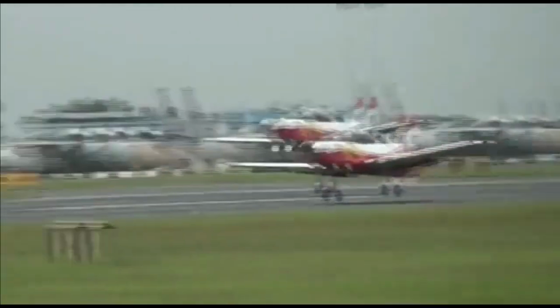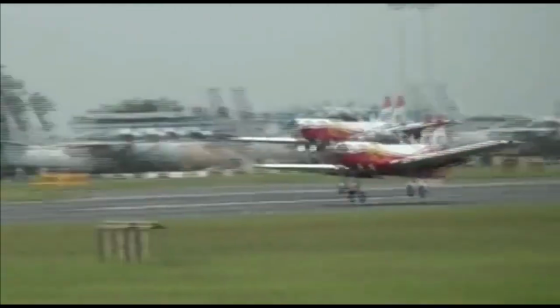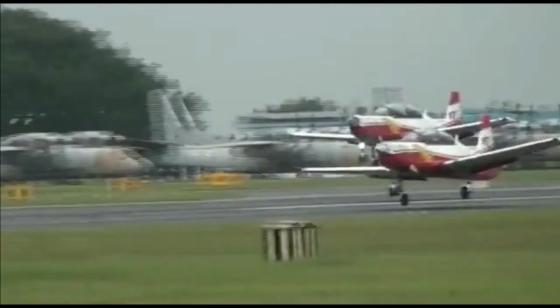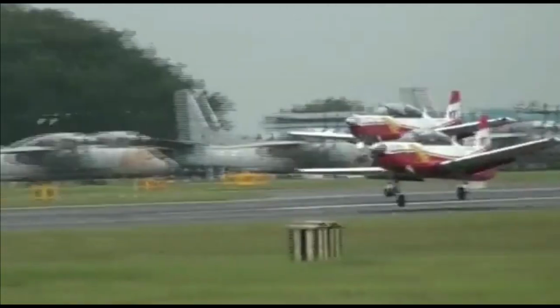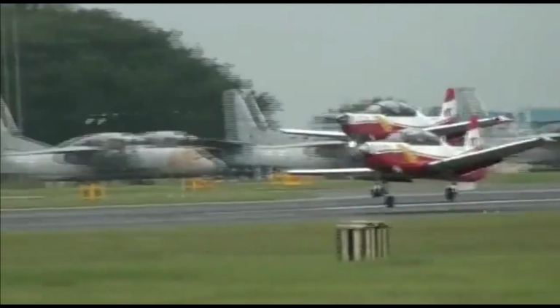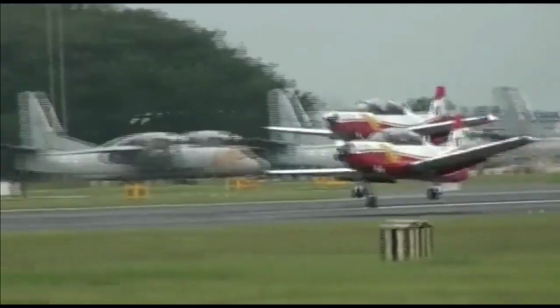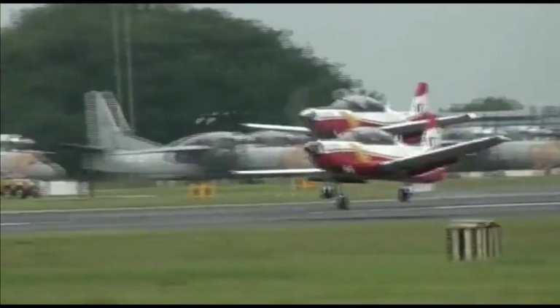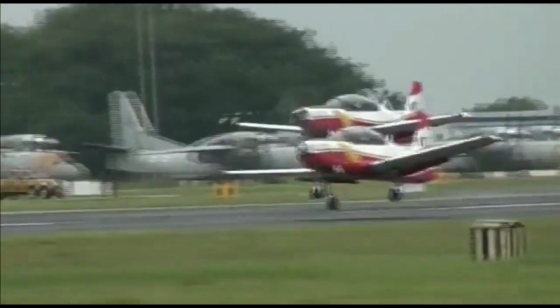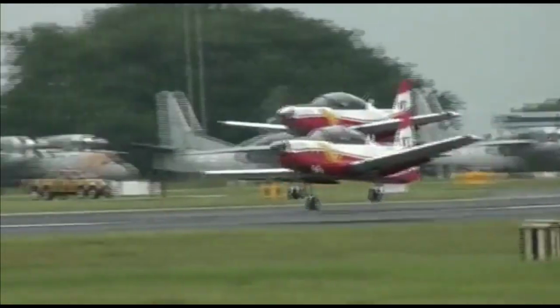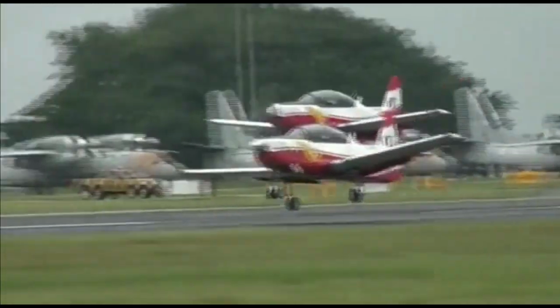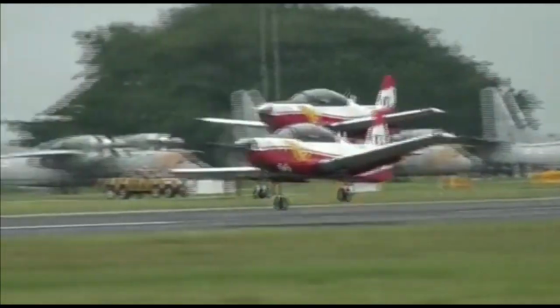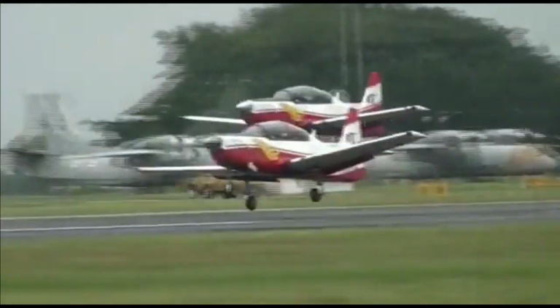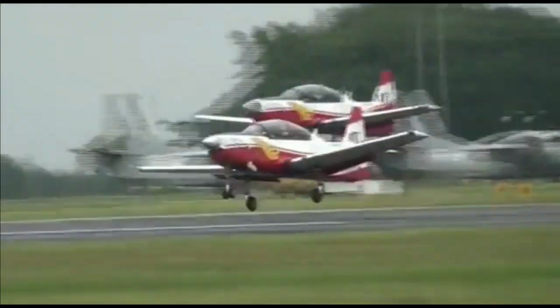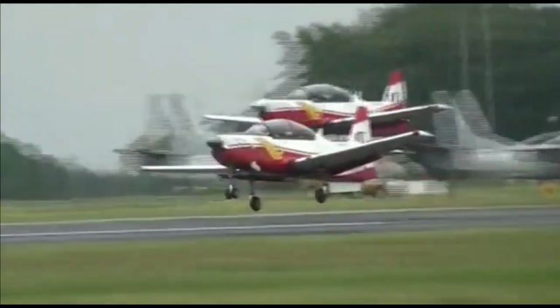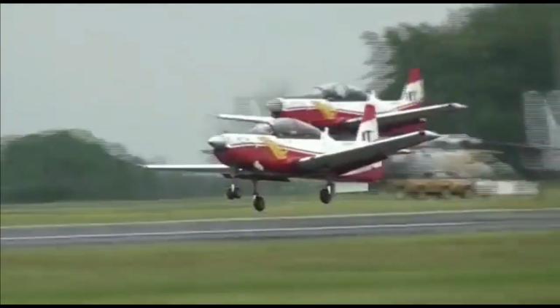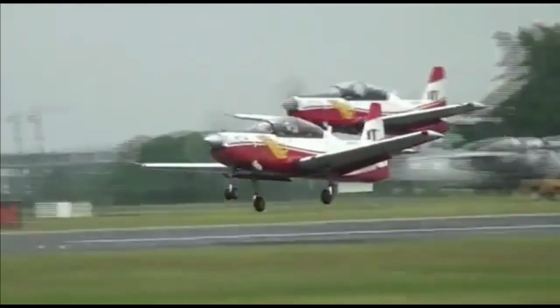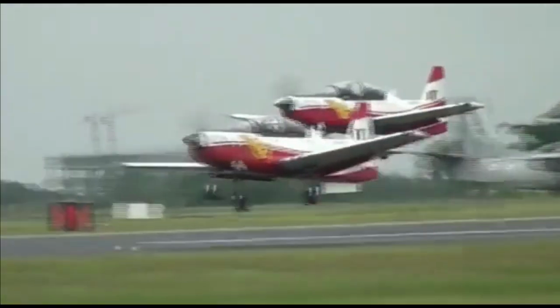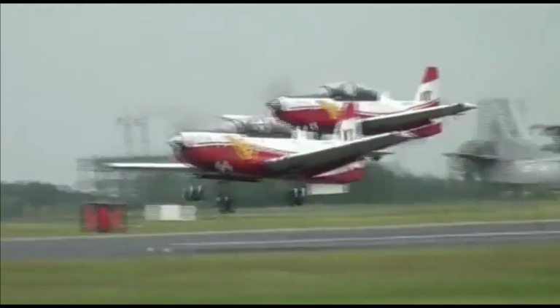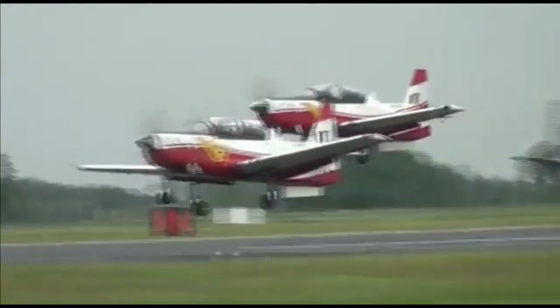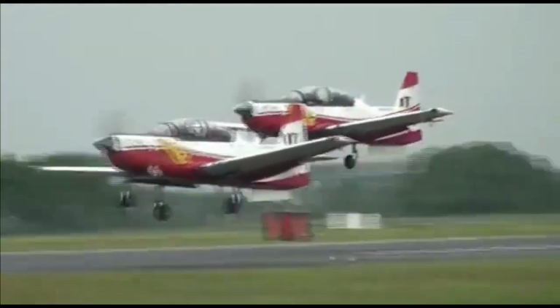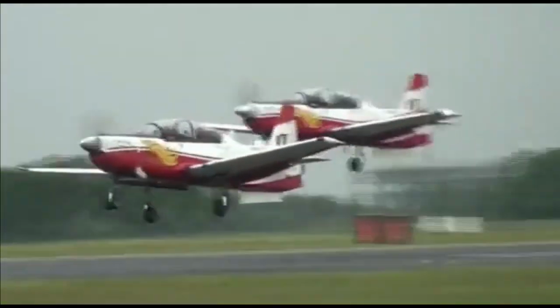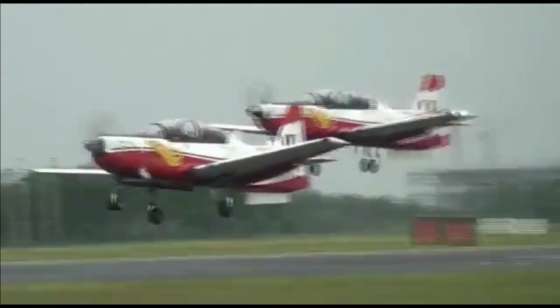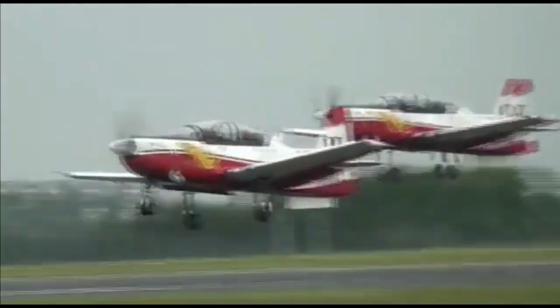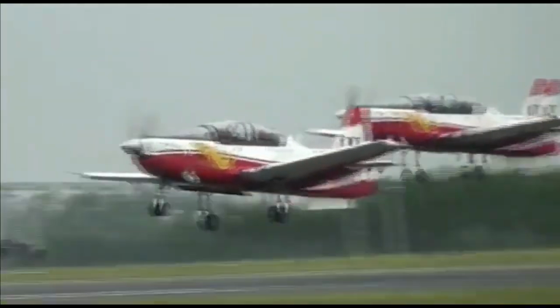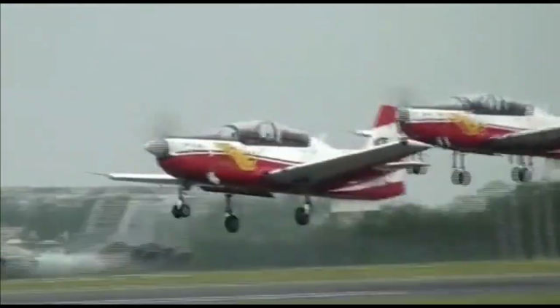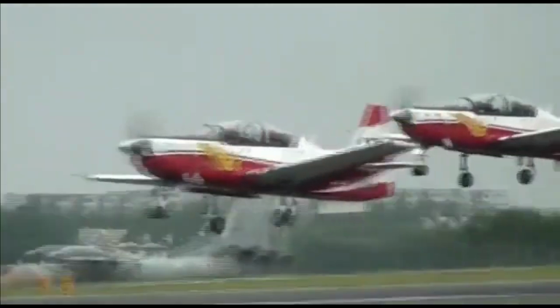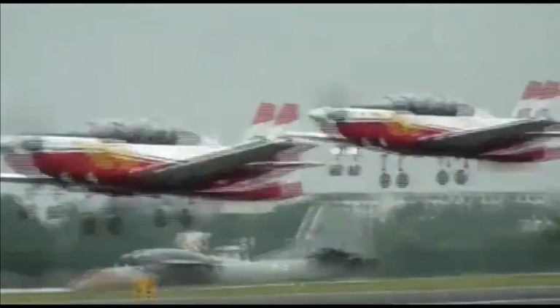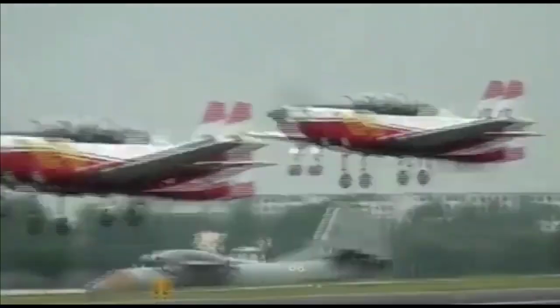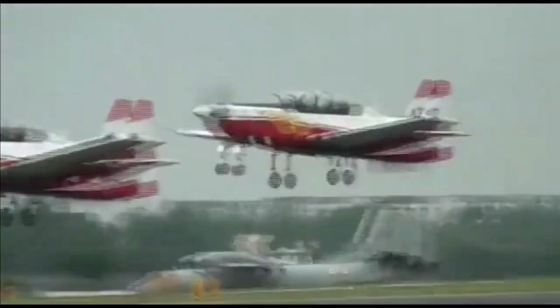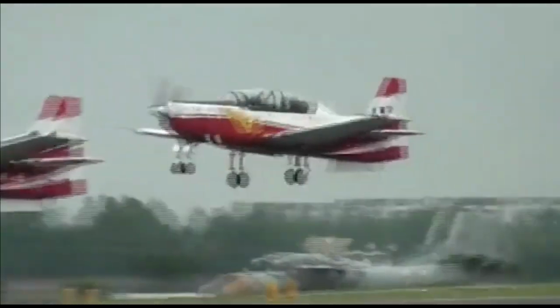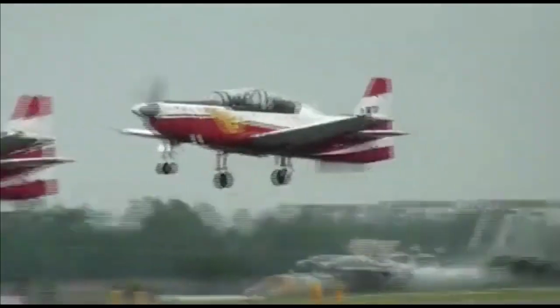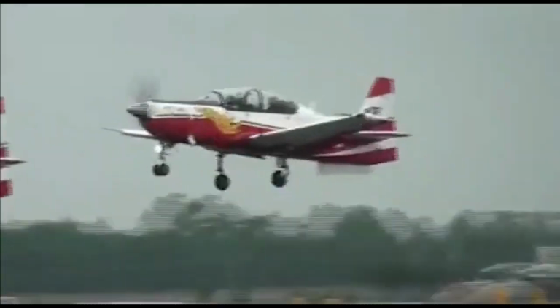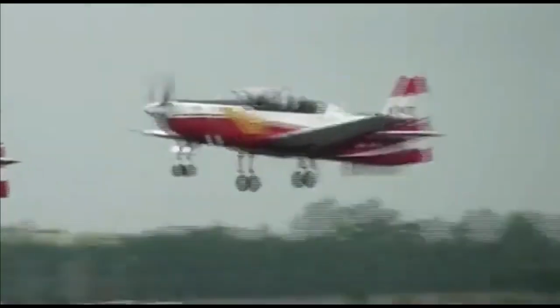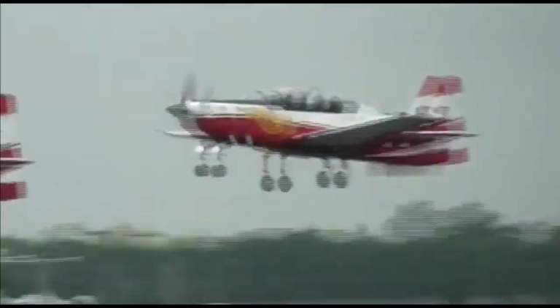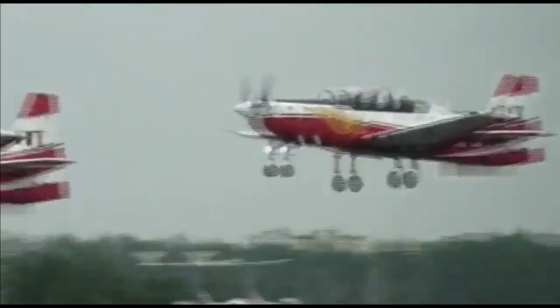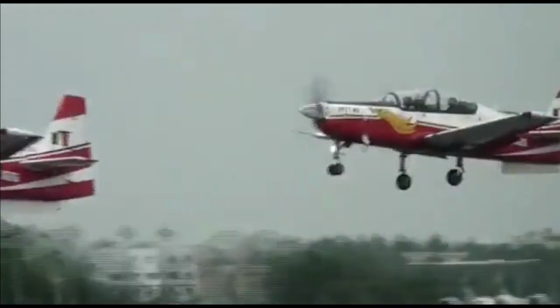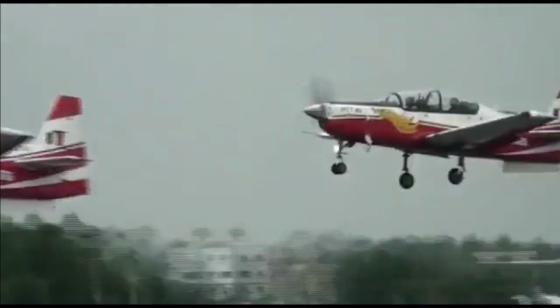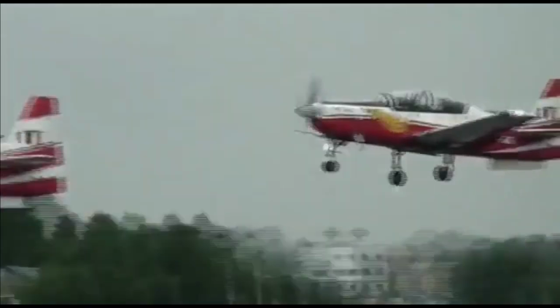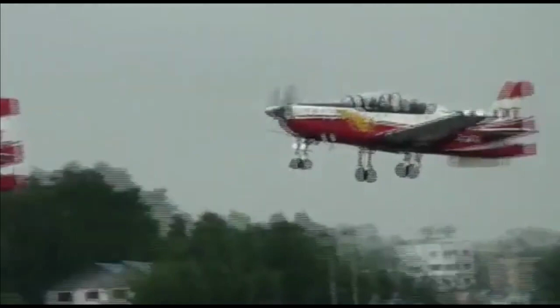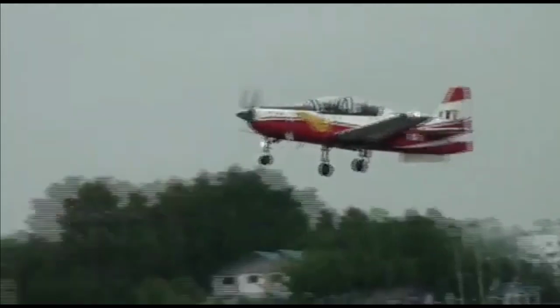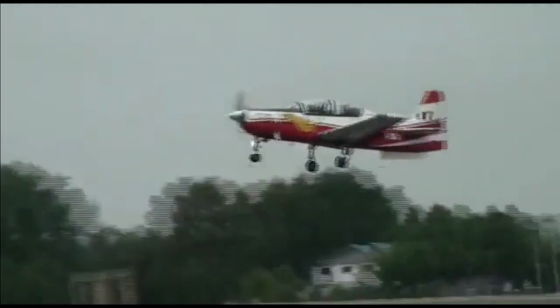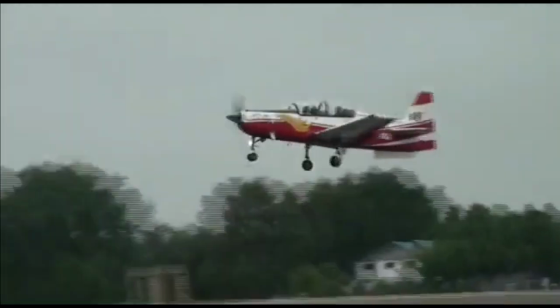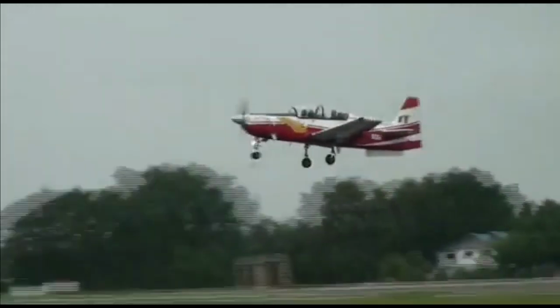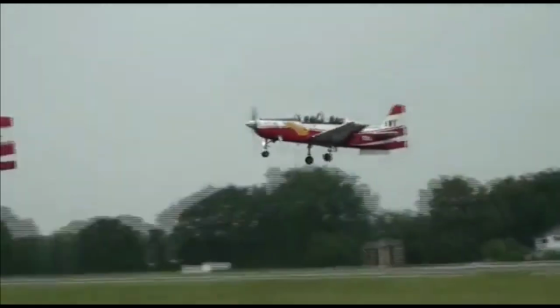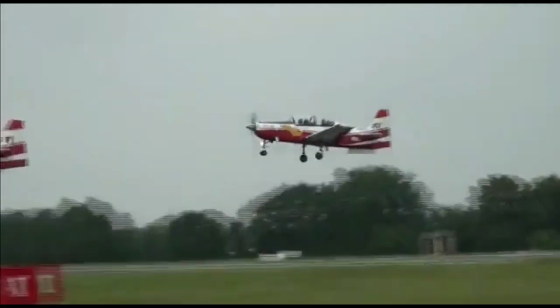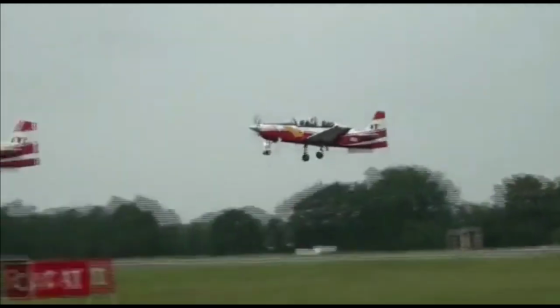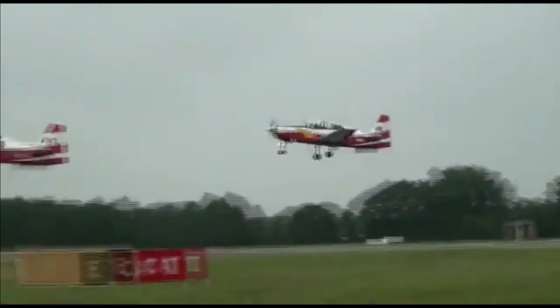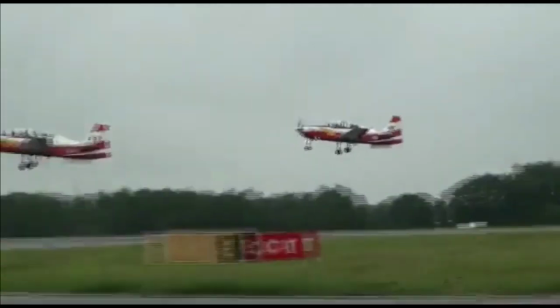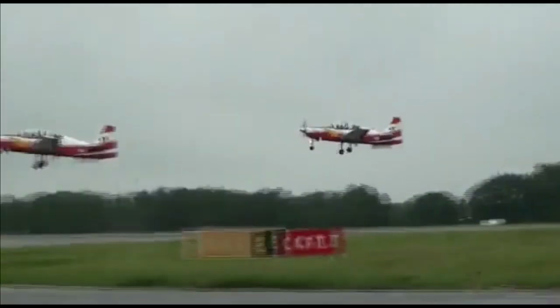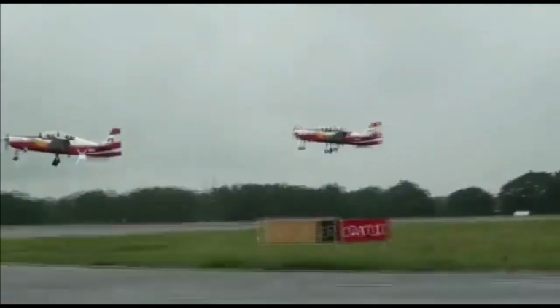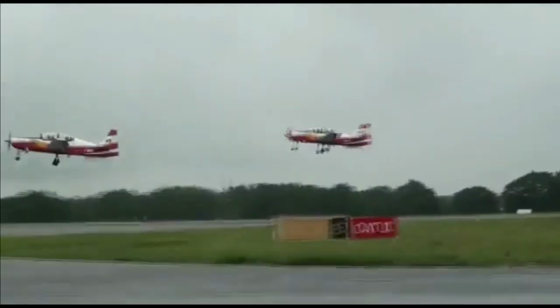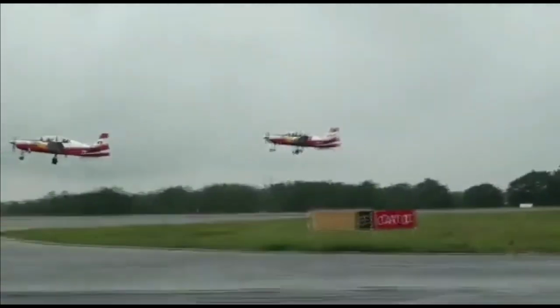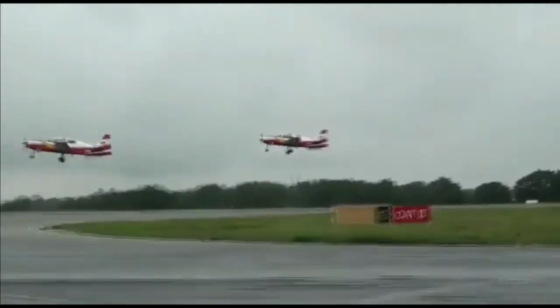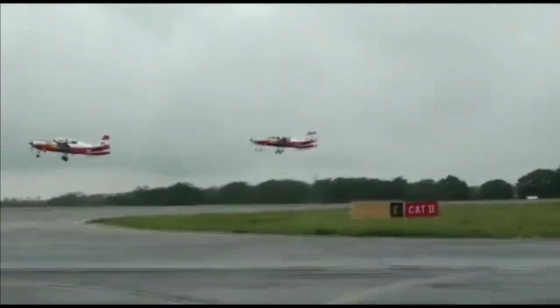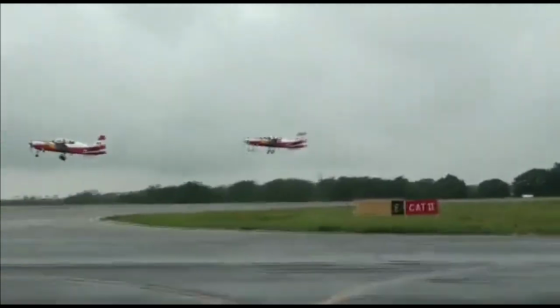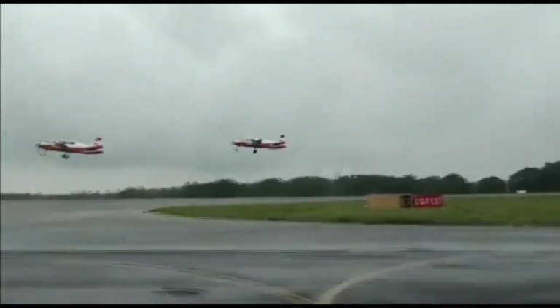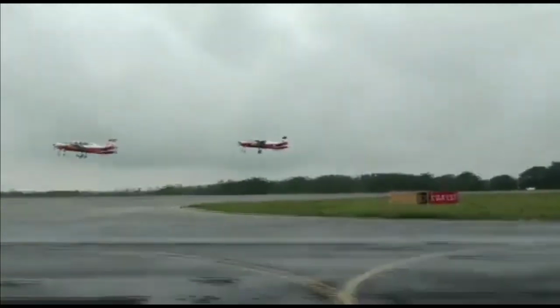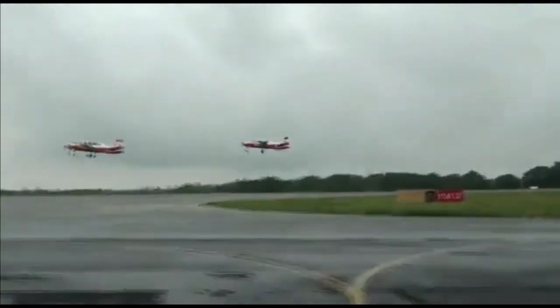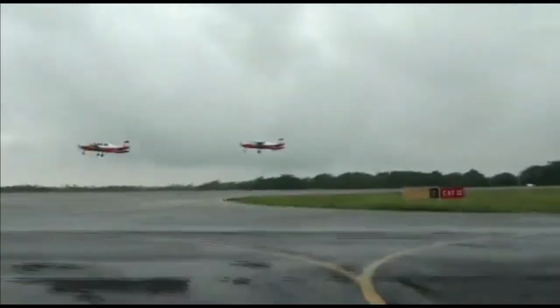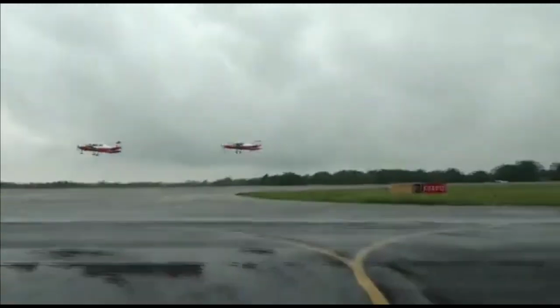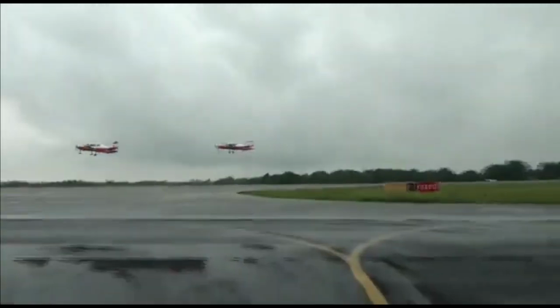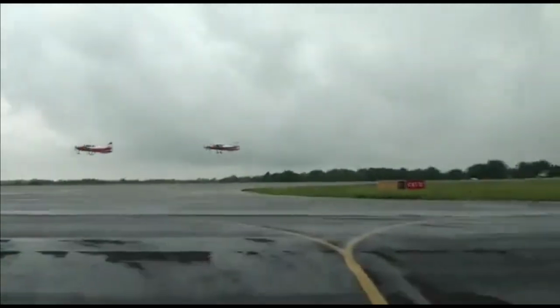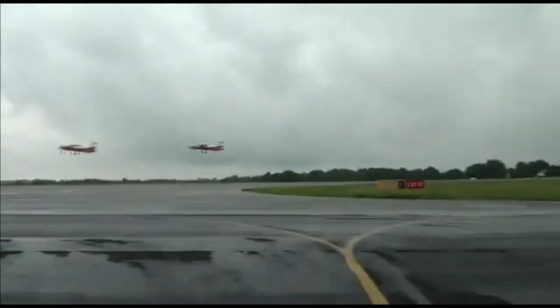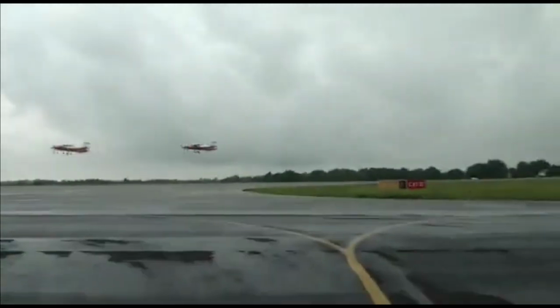The aircraft has received provisional clearance for airworthiness from the Centre of Military Airworthiness and Certification.